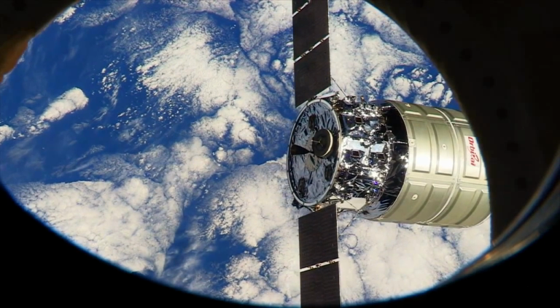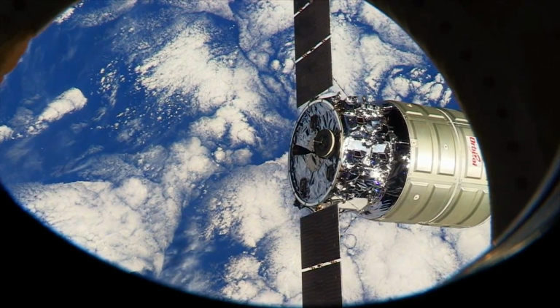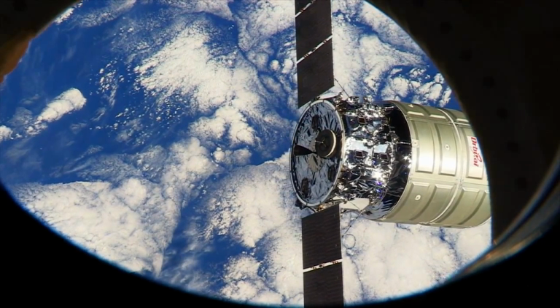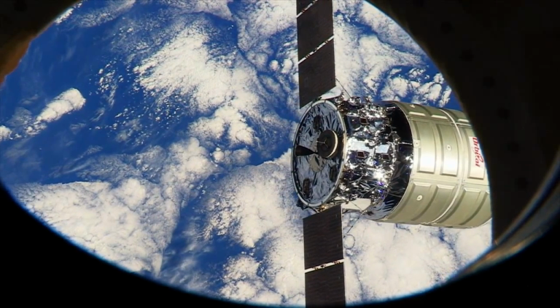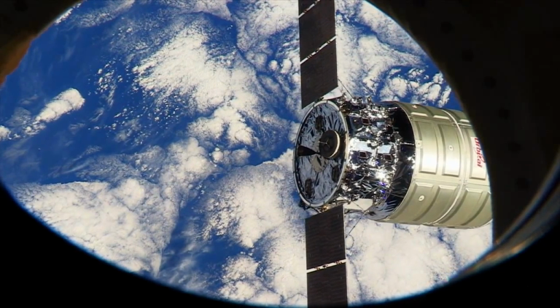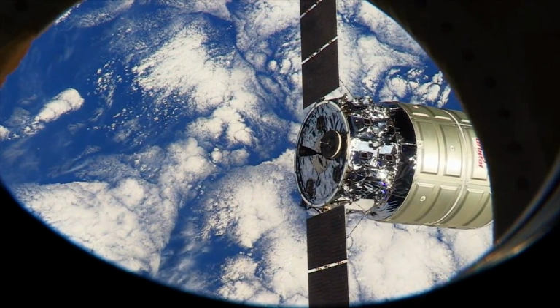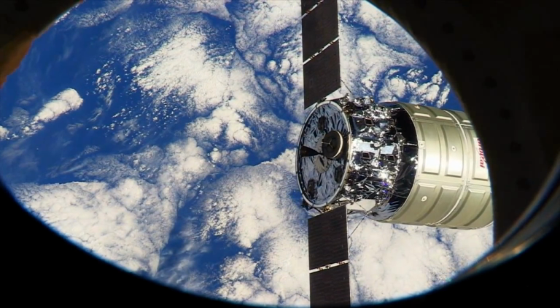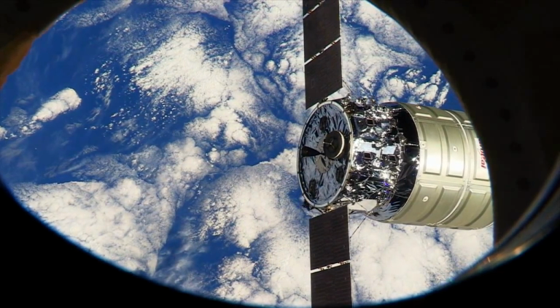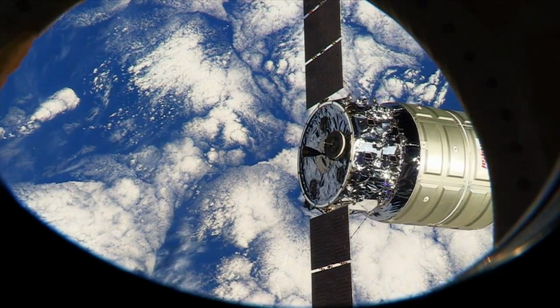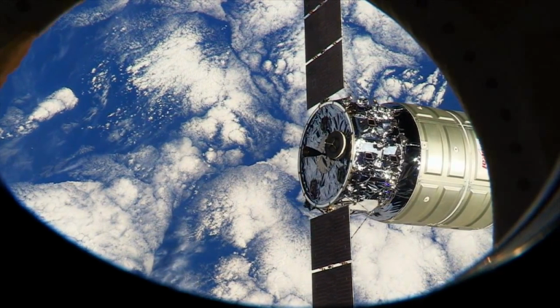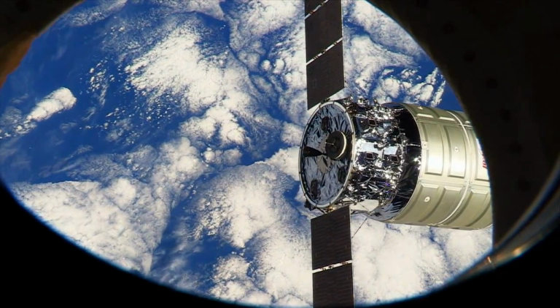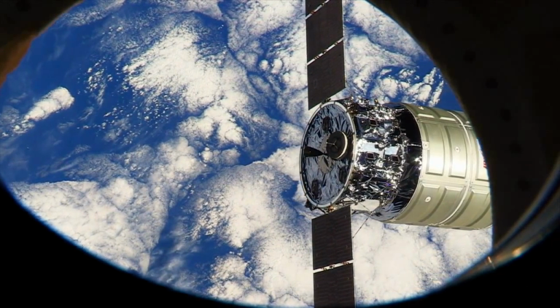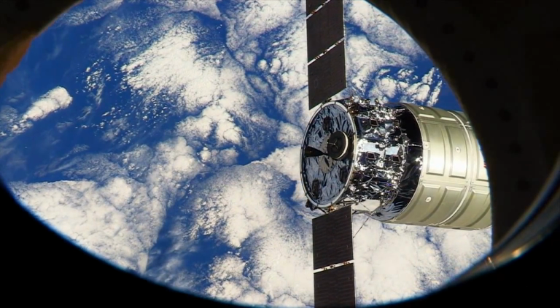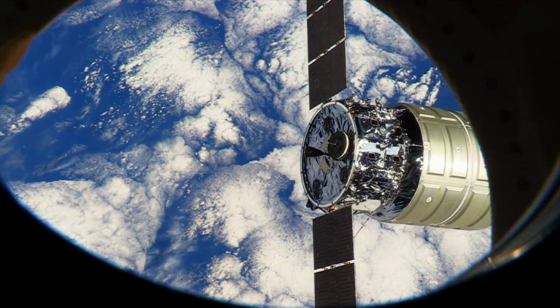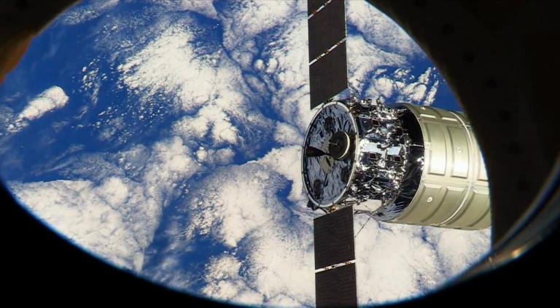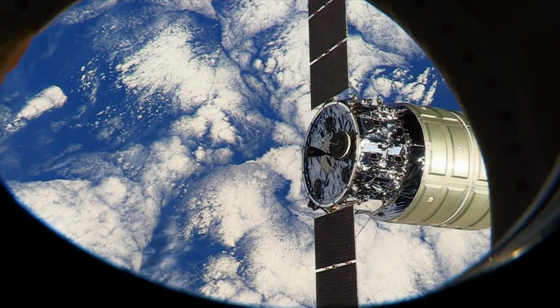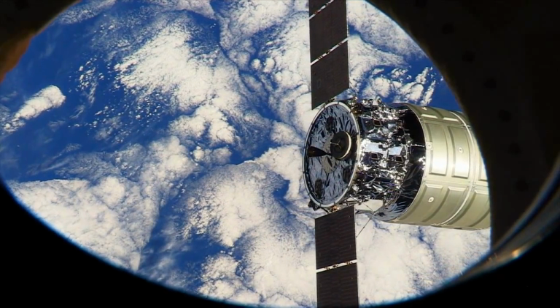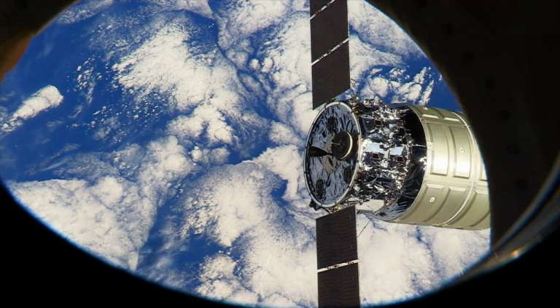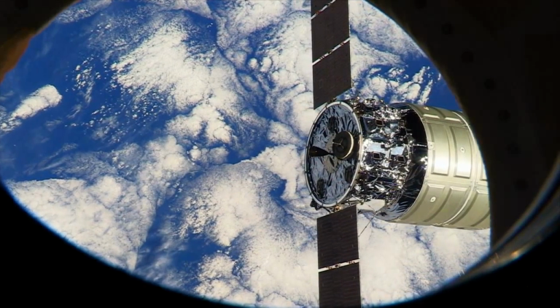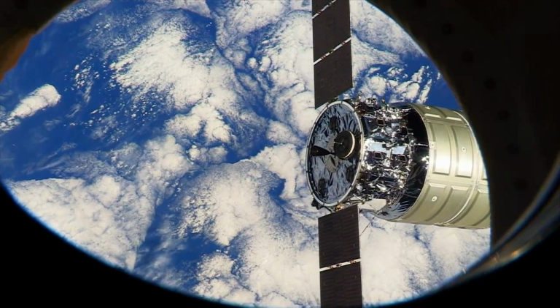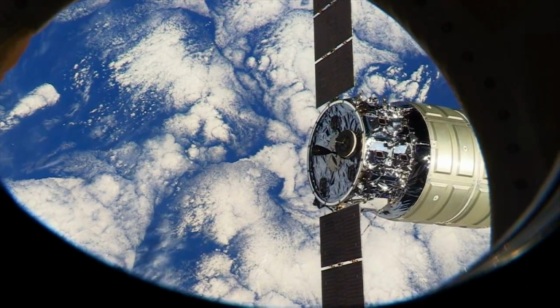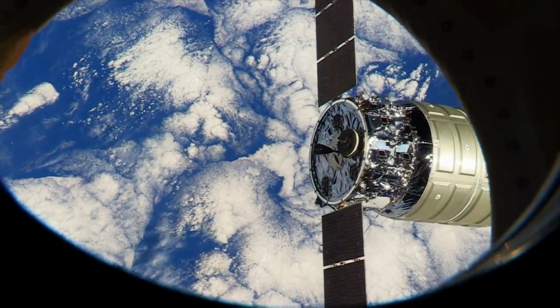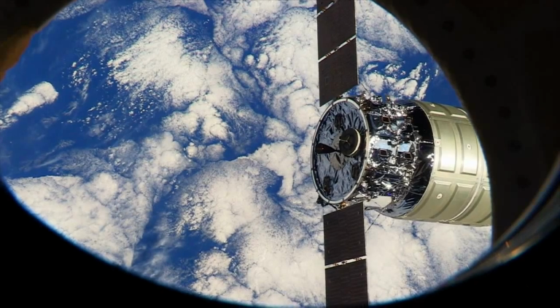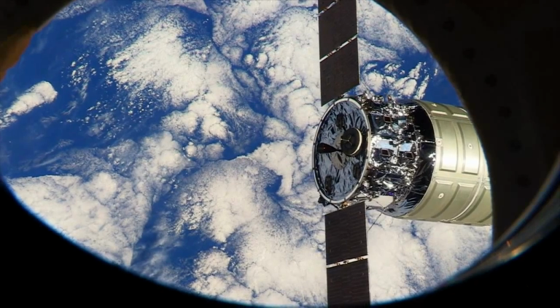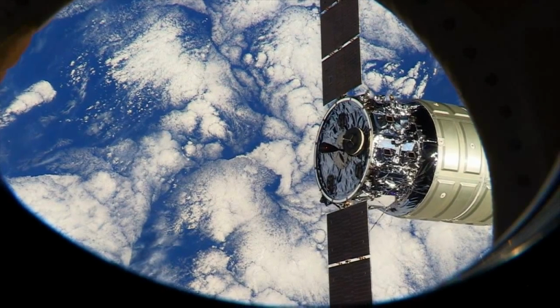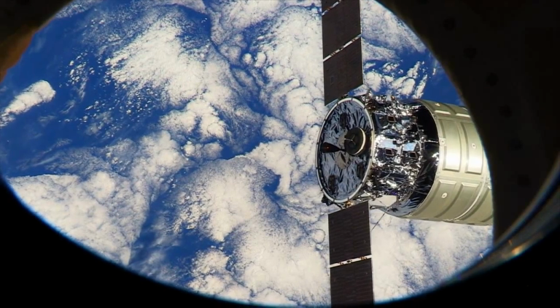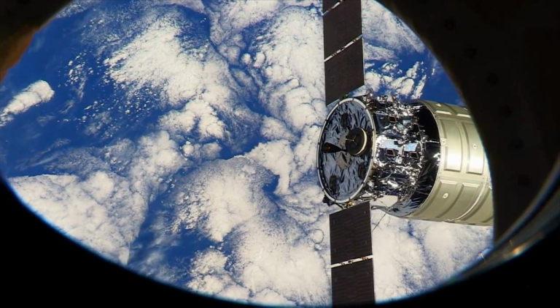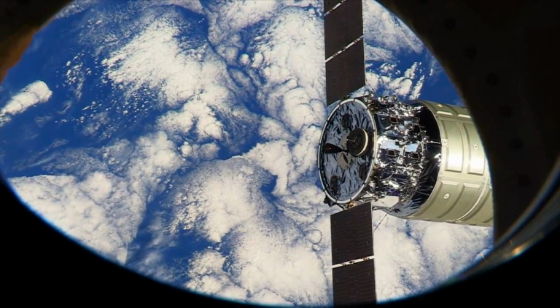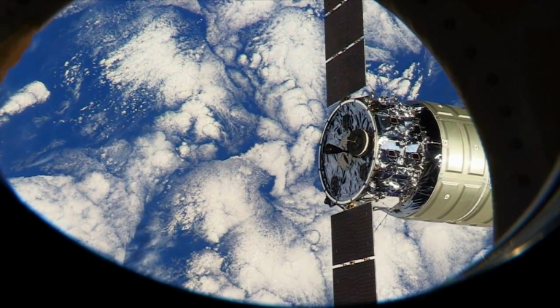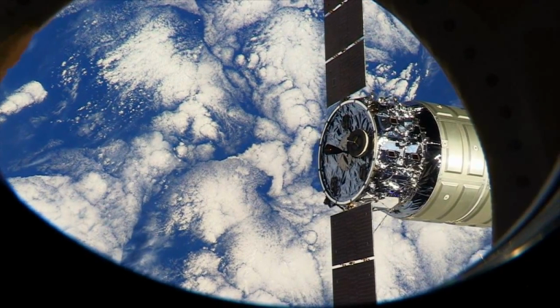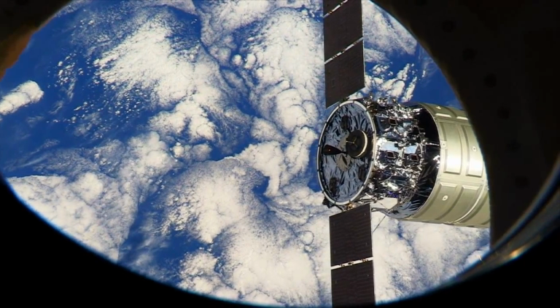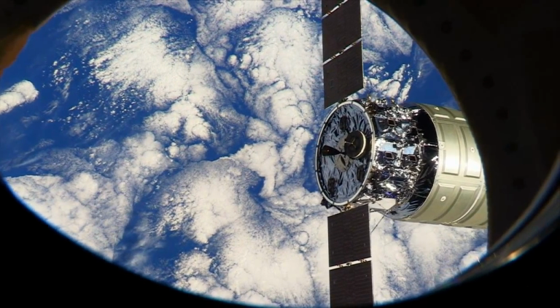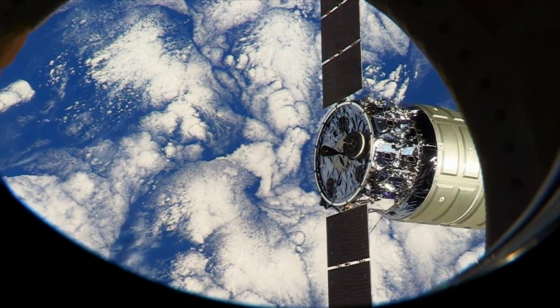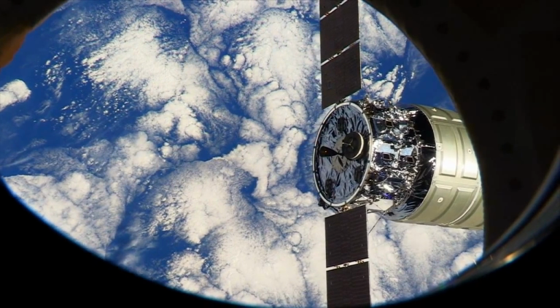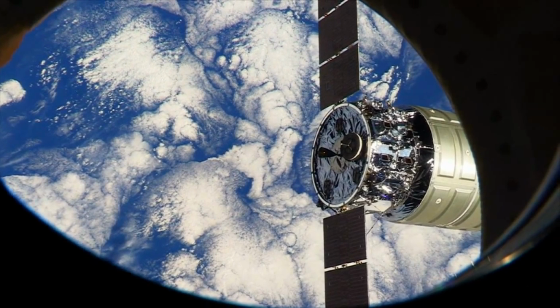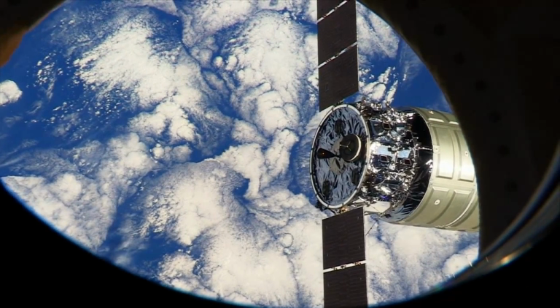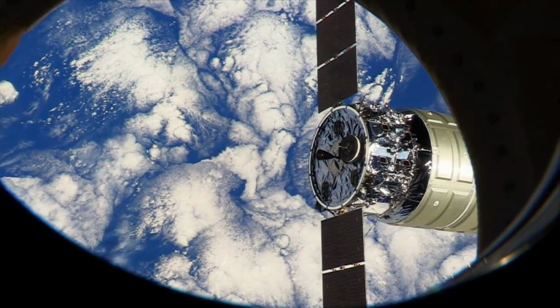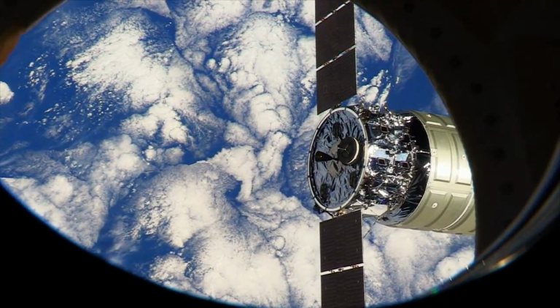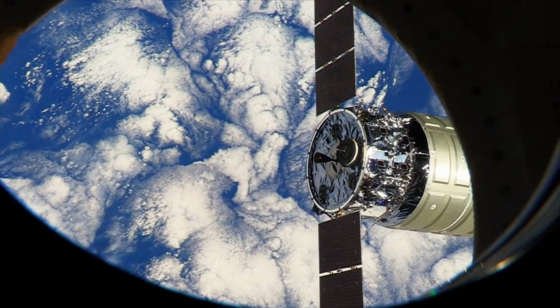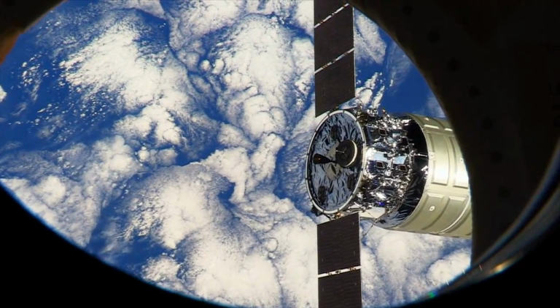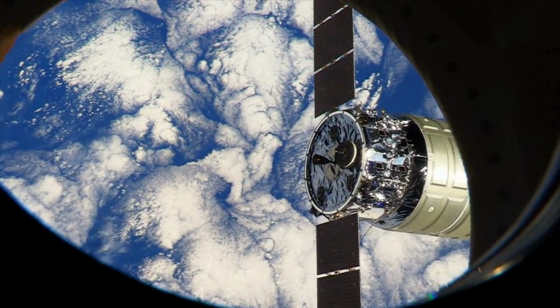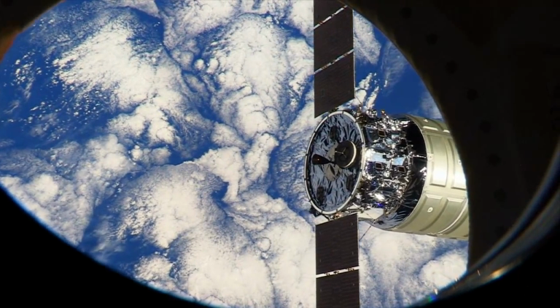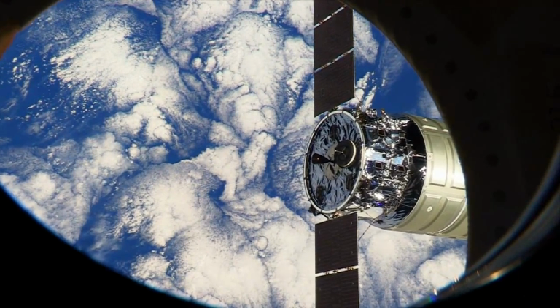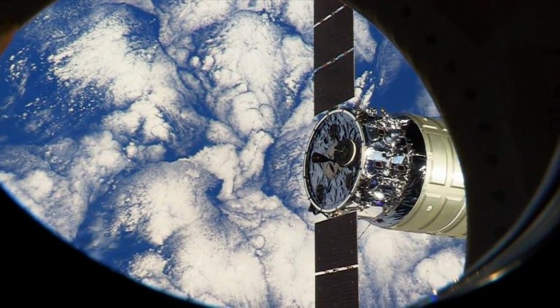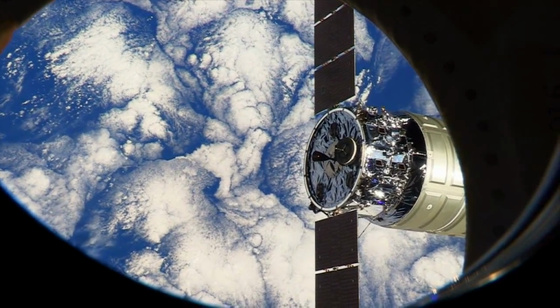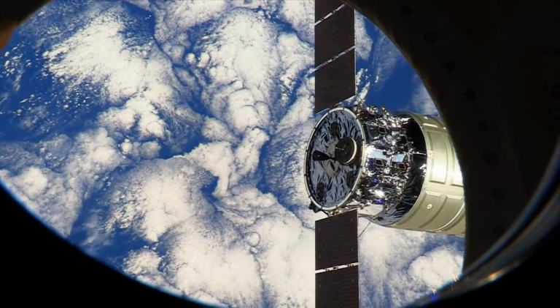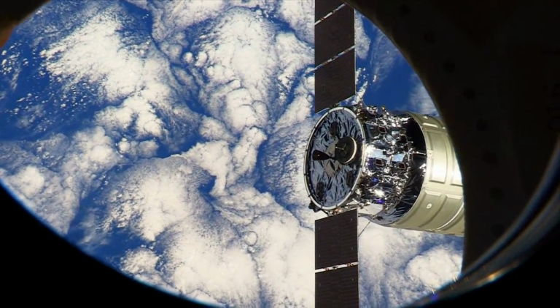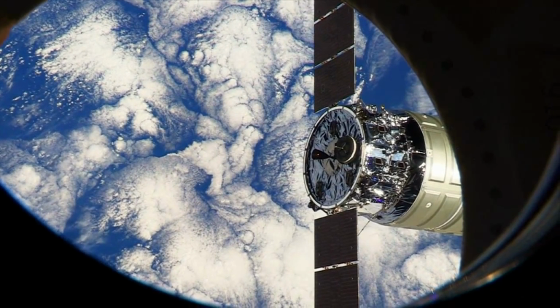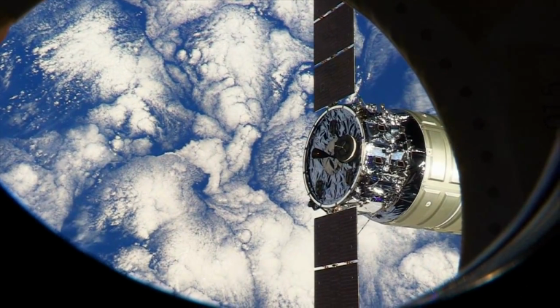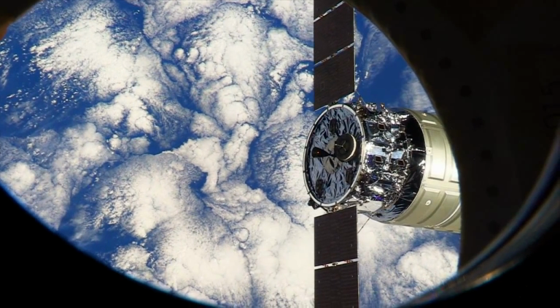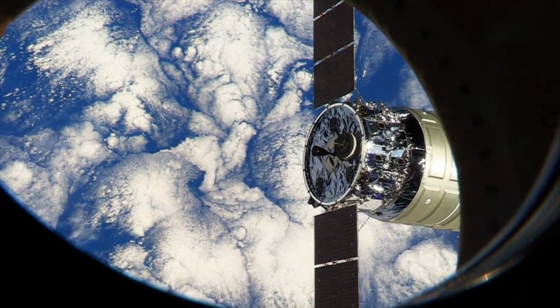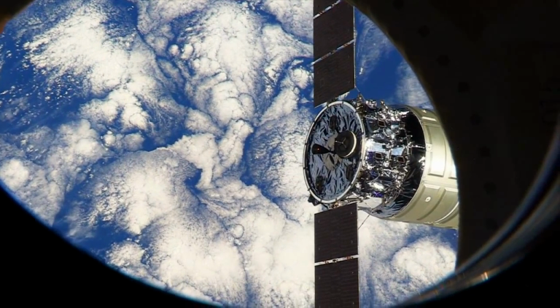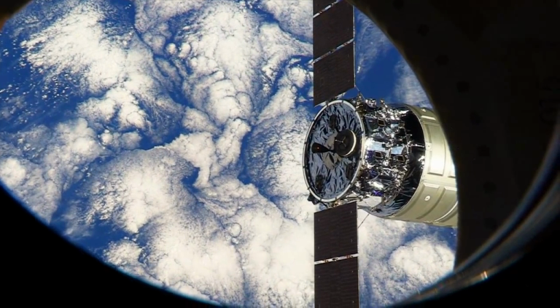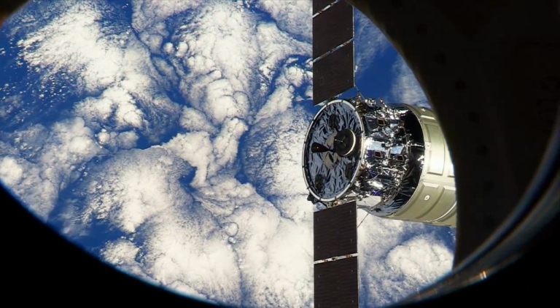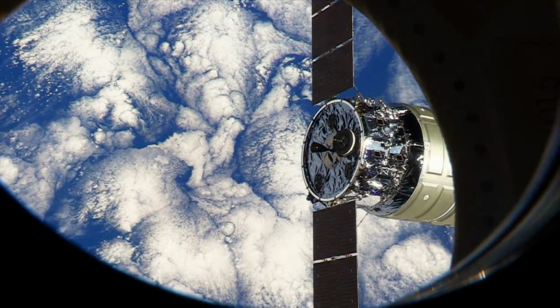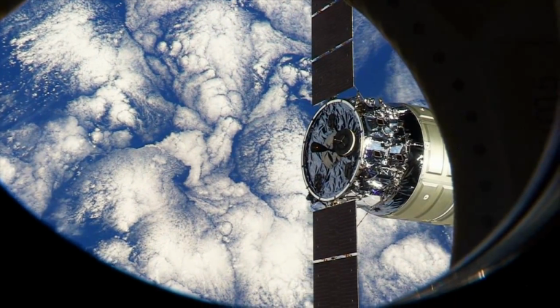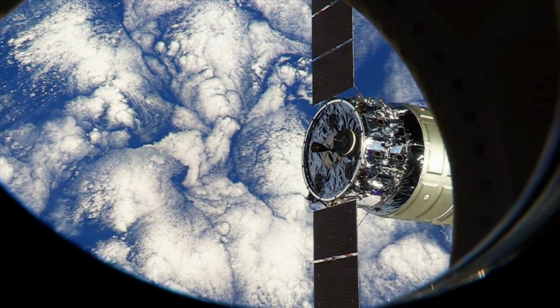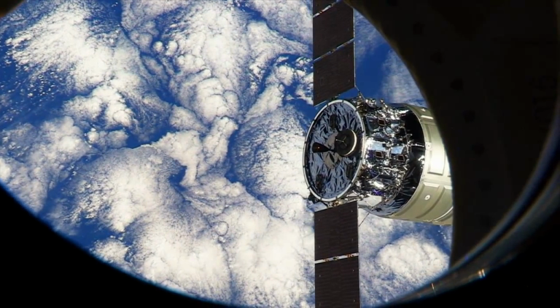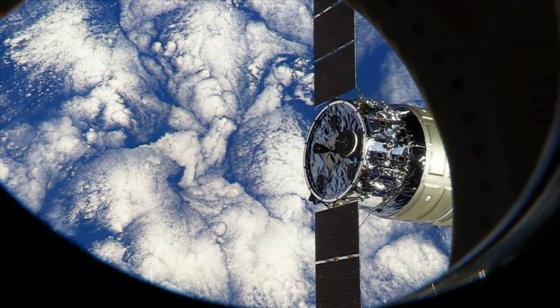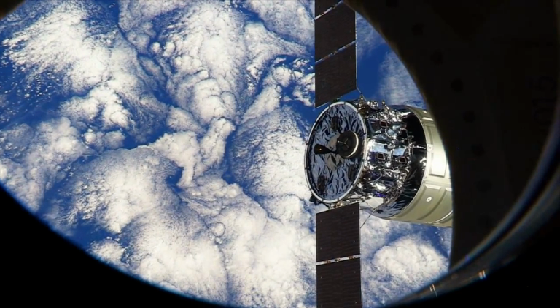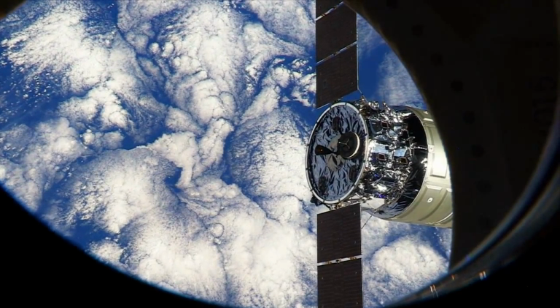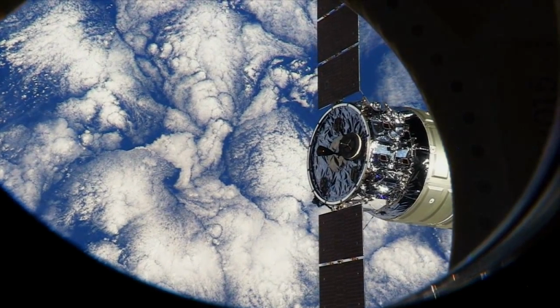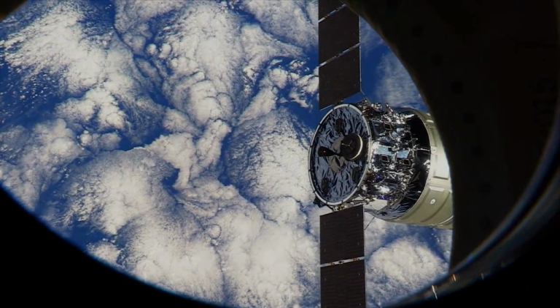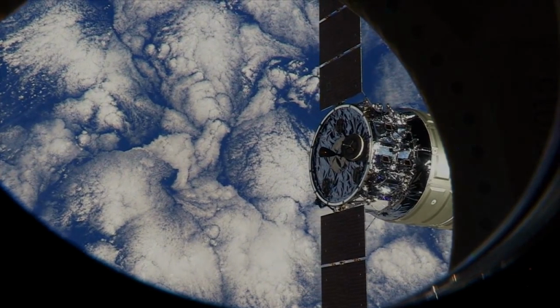When Cygnus re-enters the atmosphere, it will burn up and our dirty laundry and food trash will turn to vapors and a bright spectacle.